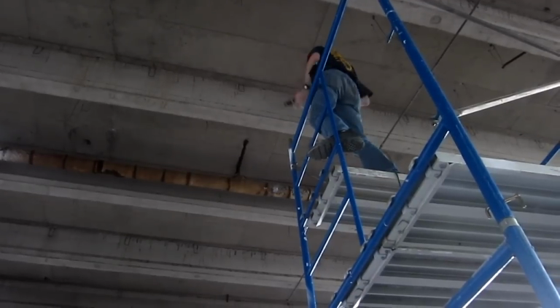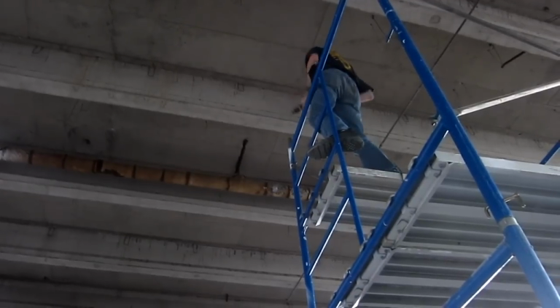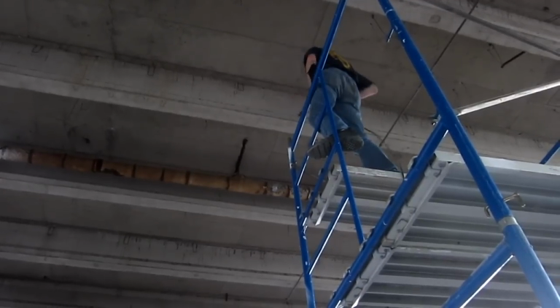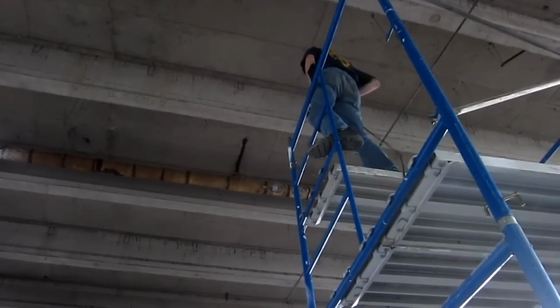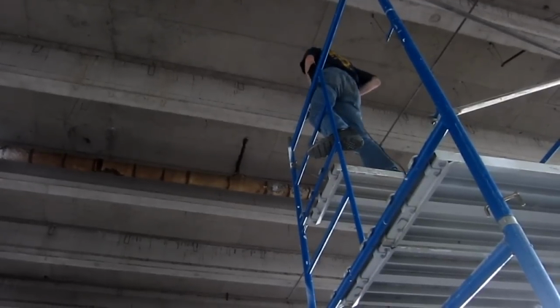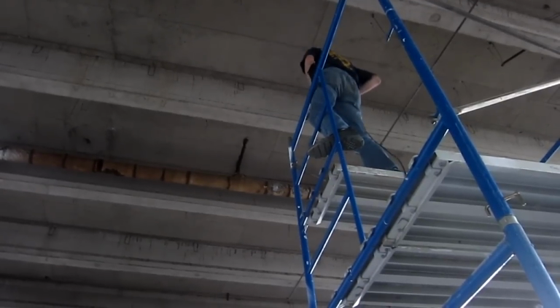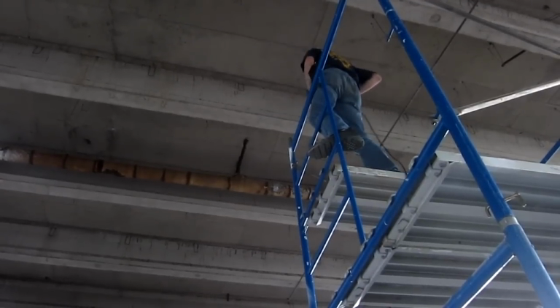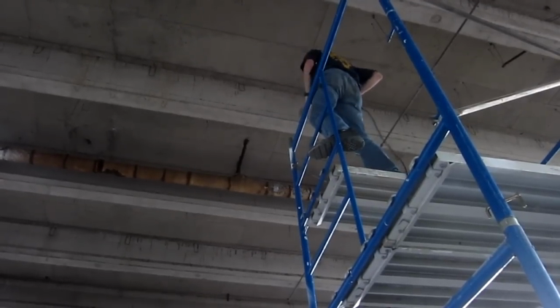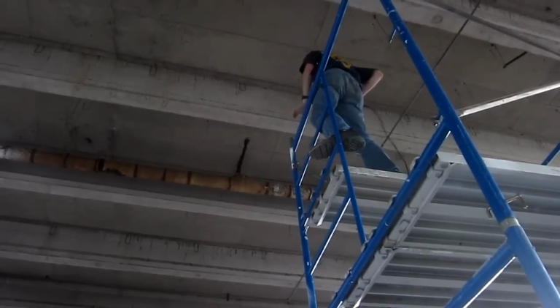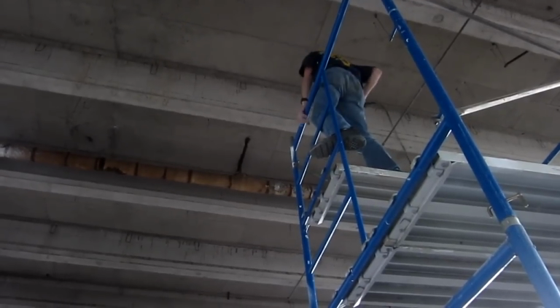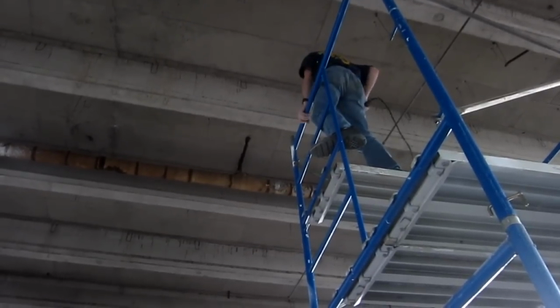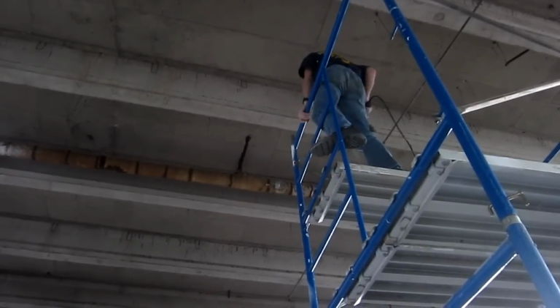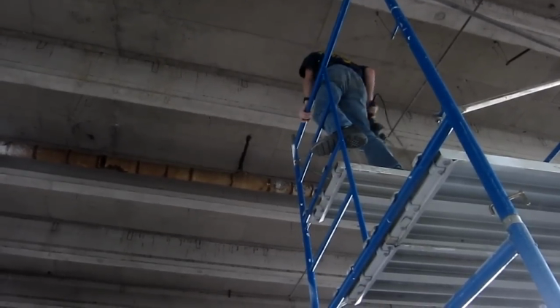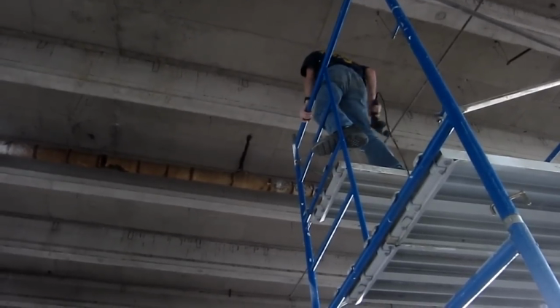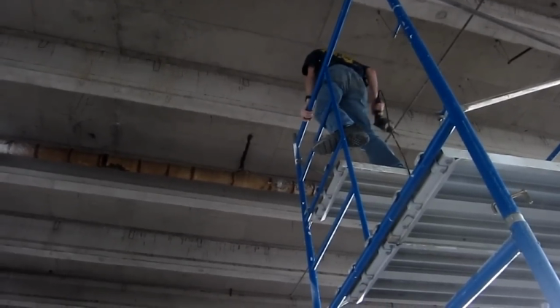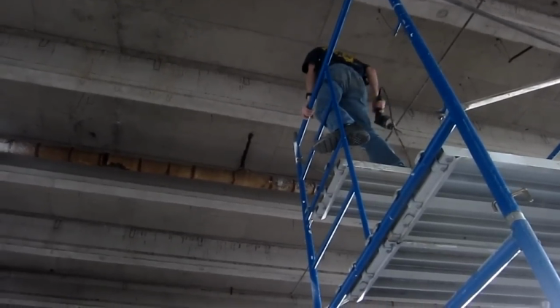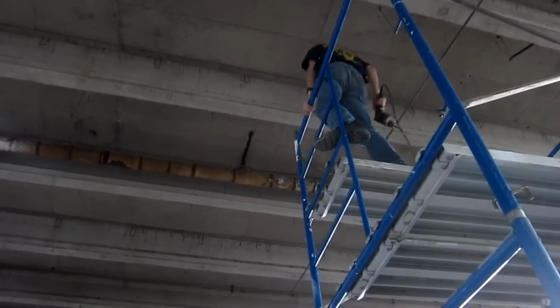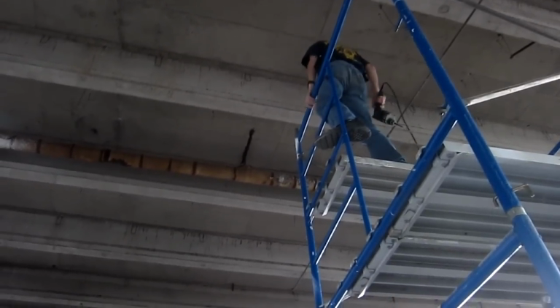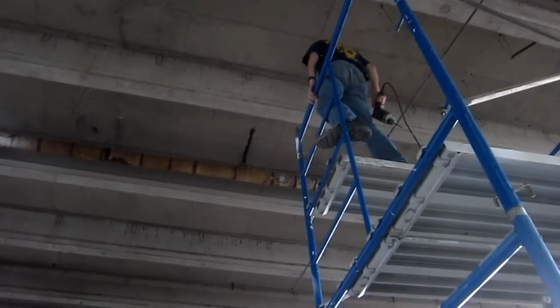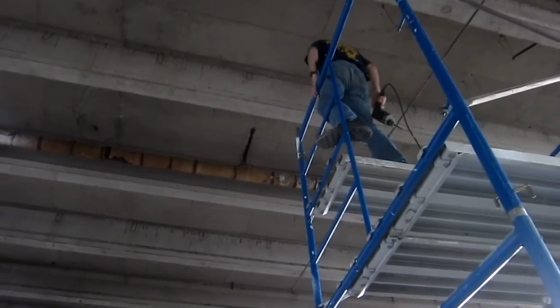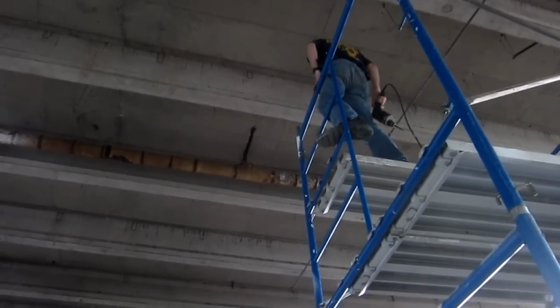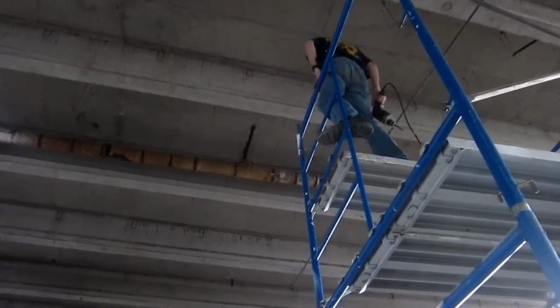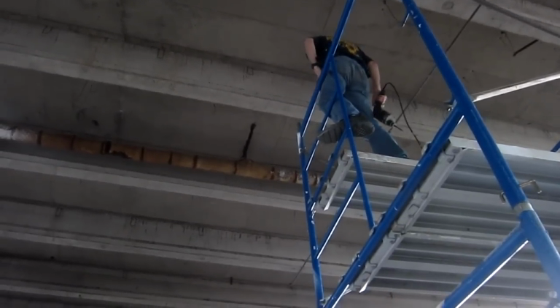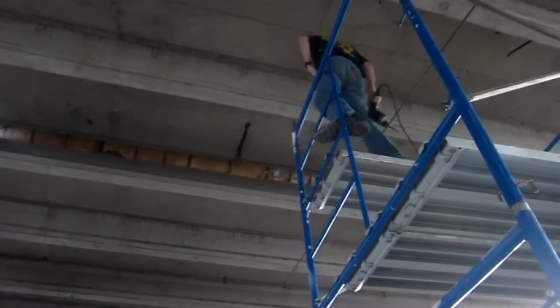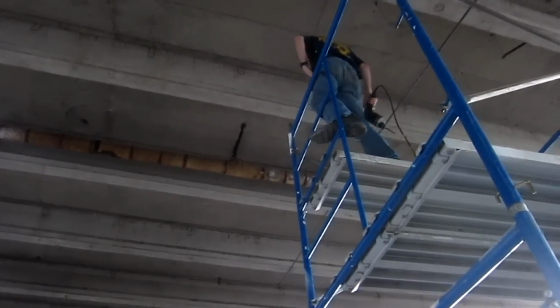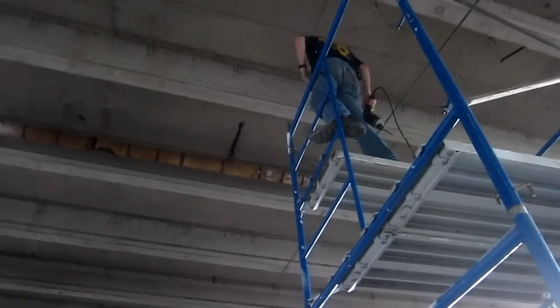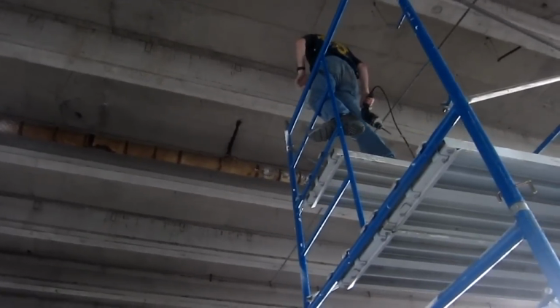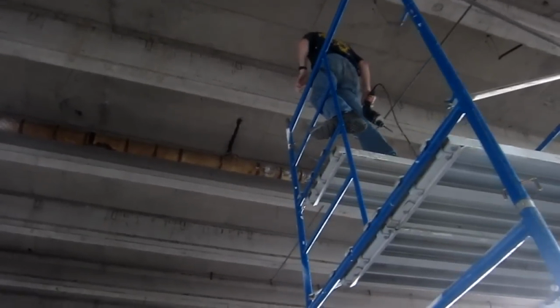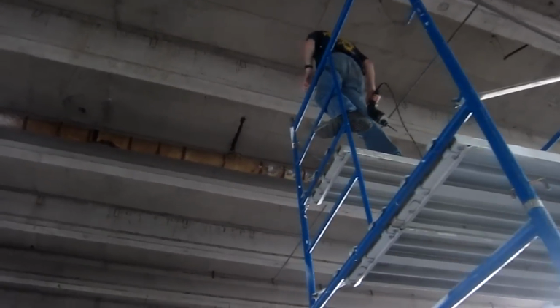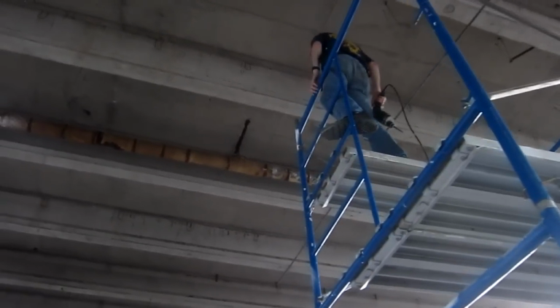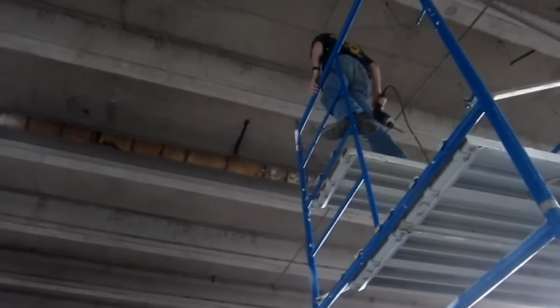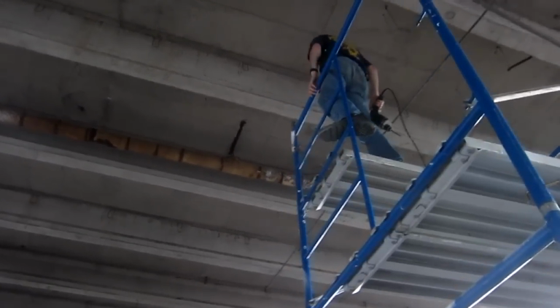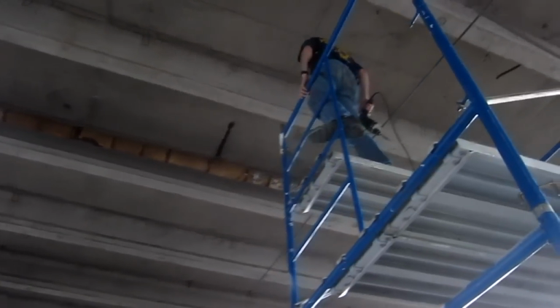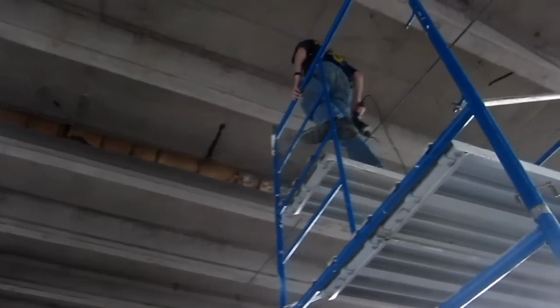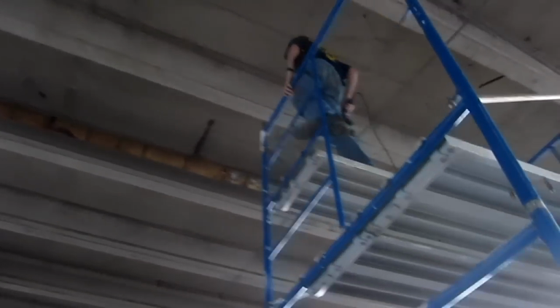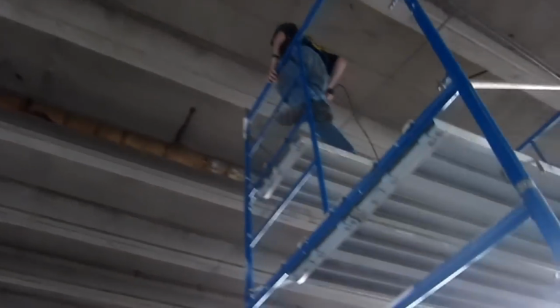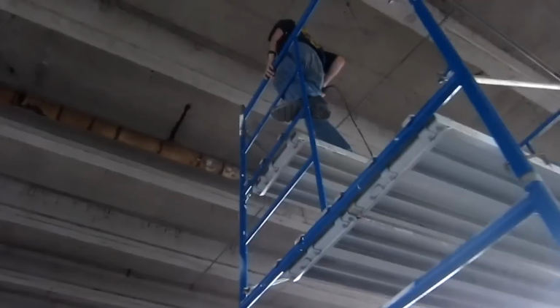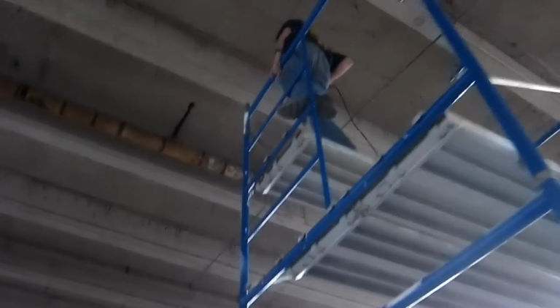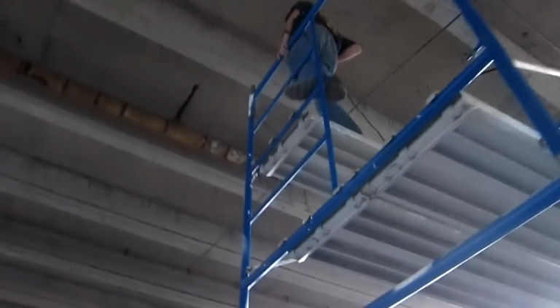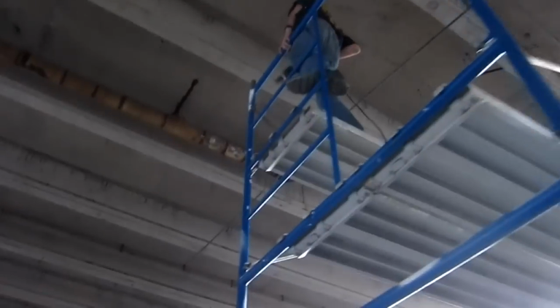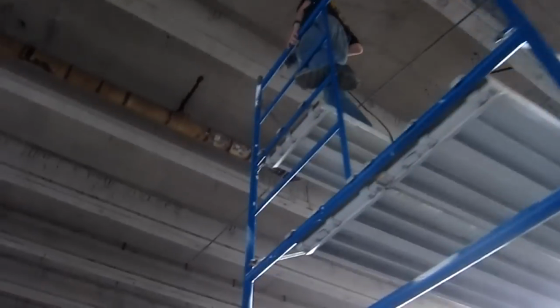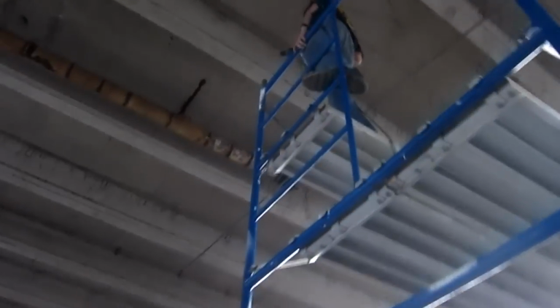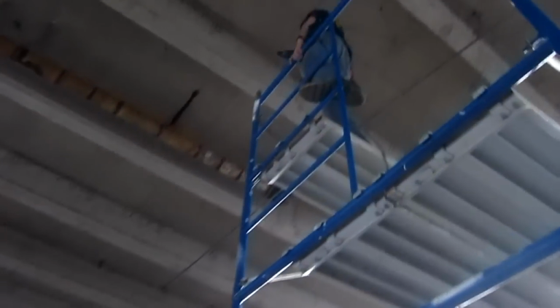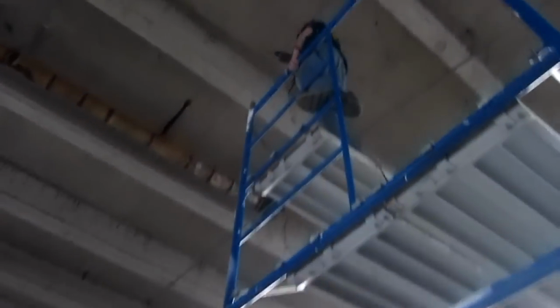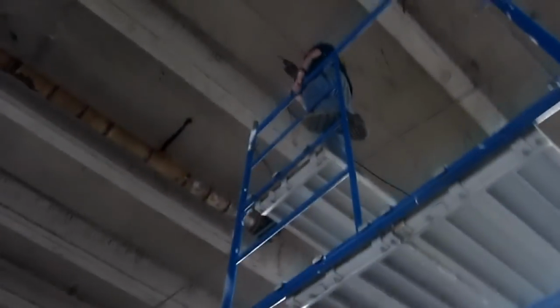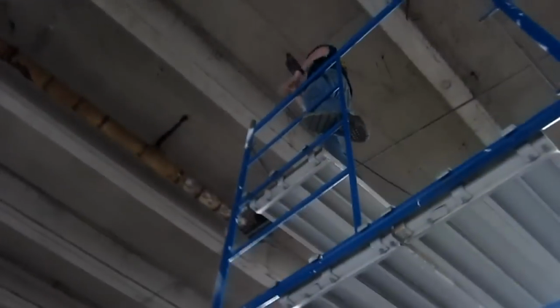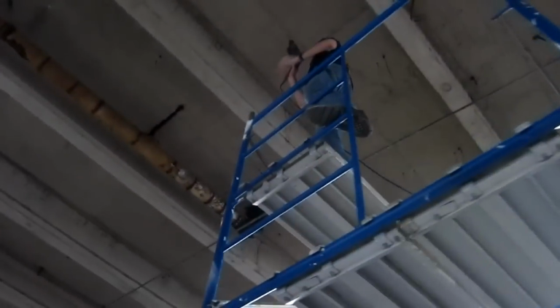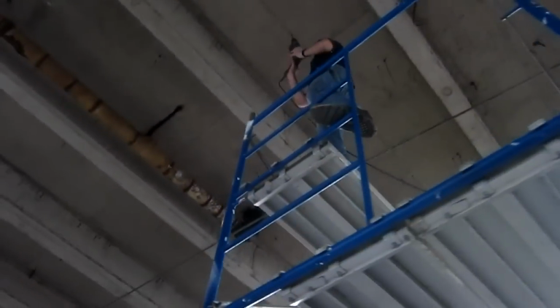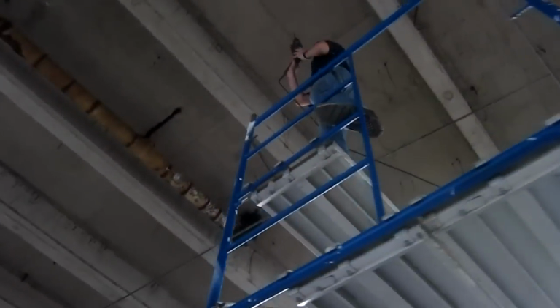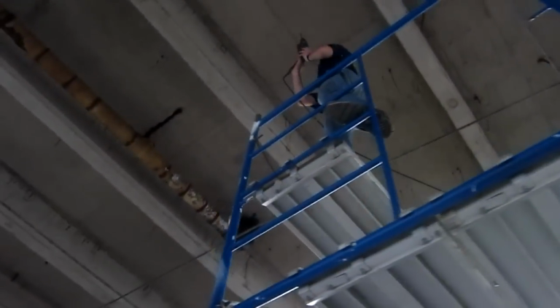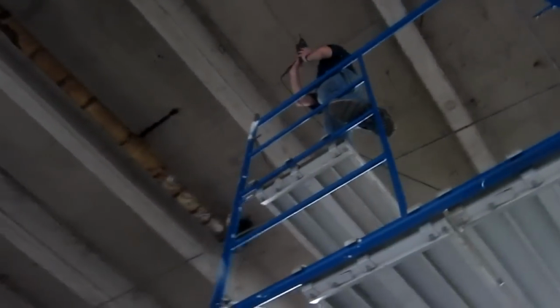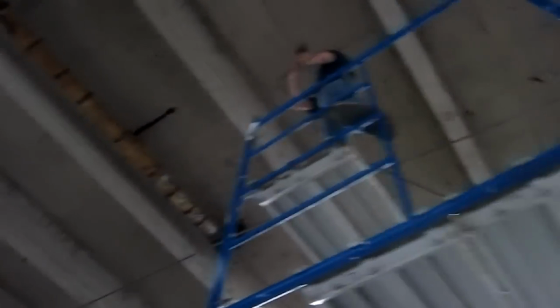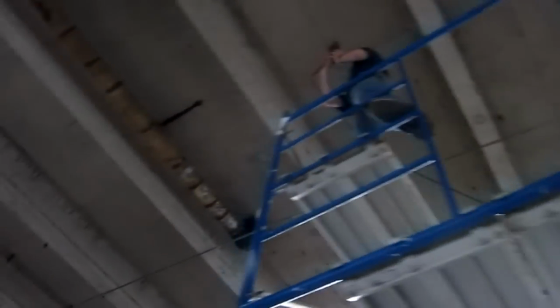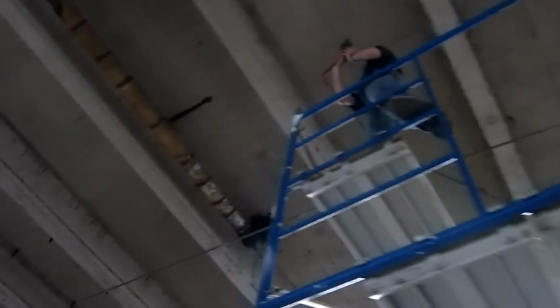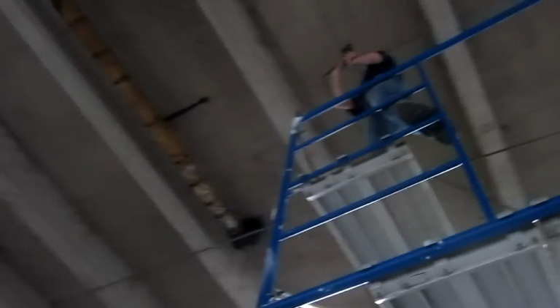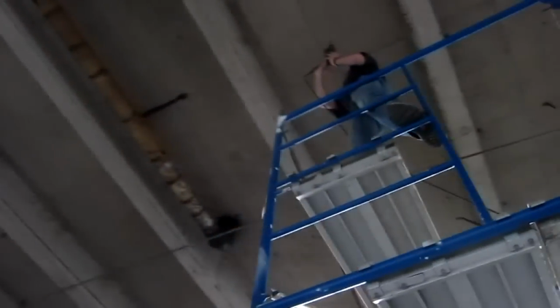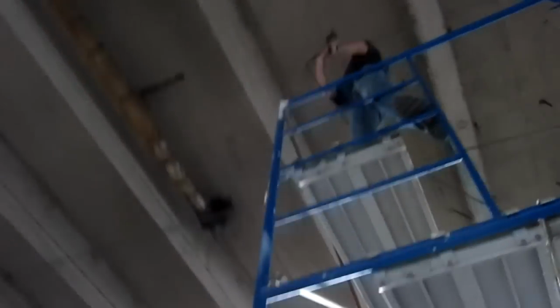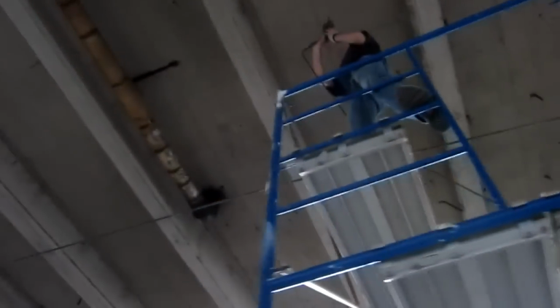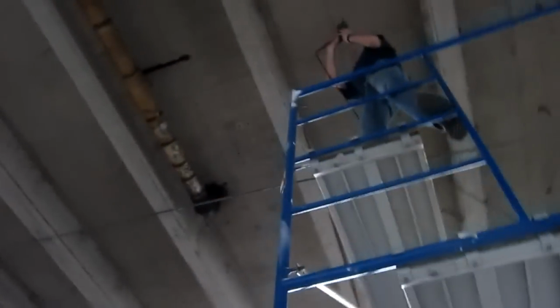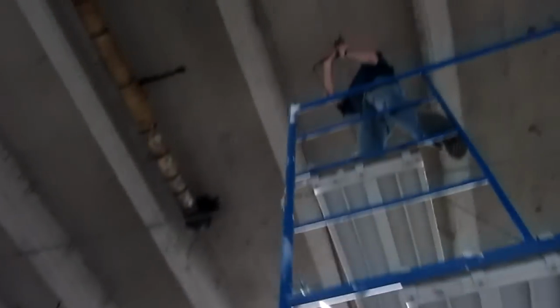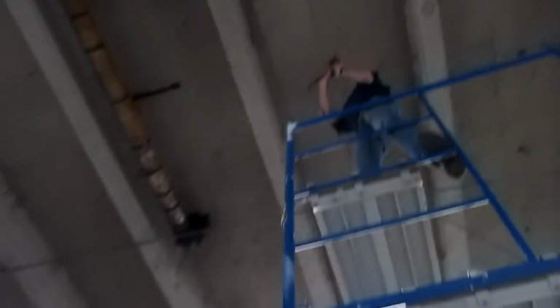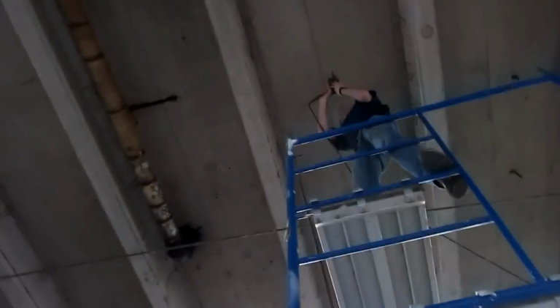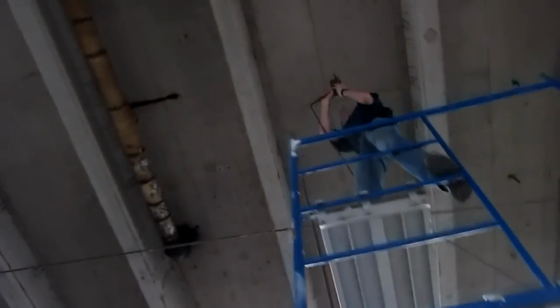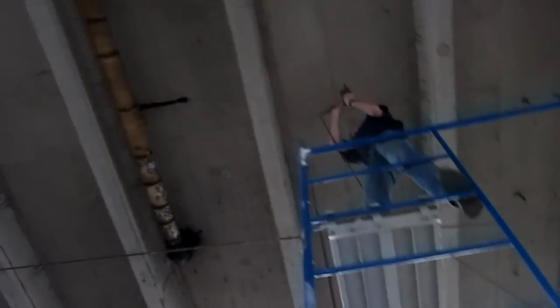I have just discovered what sucks worse than welding over your head.